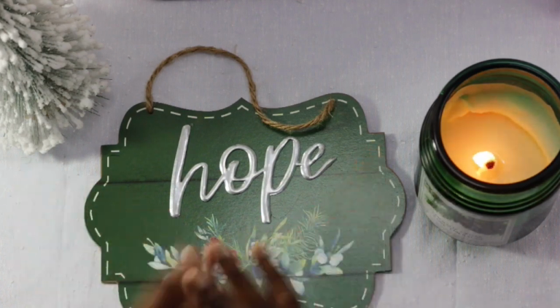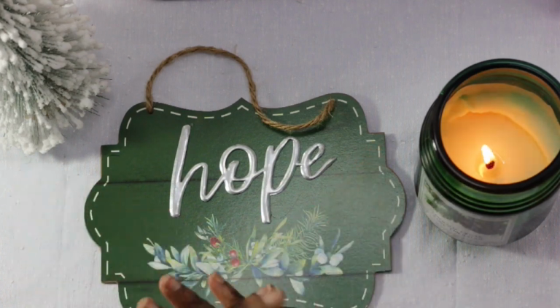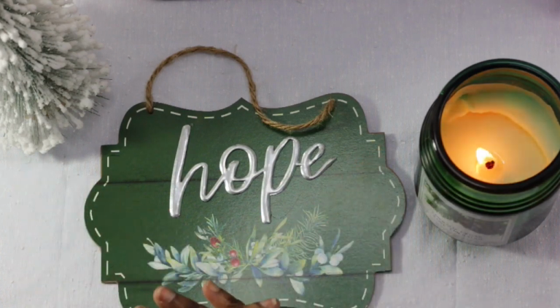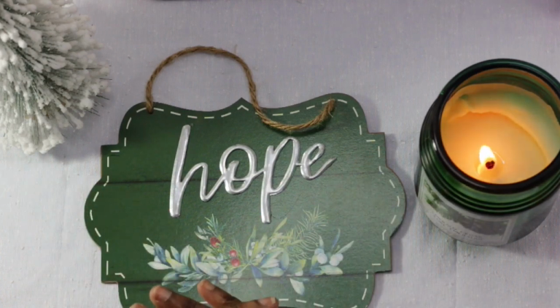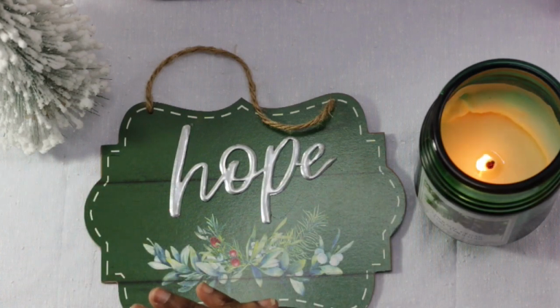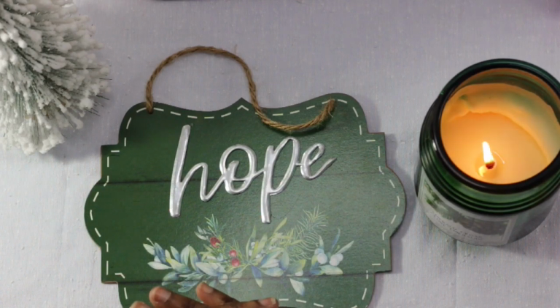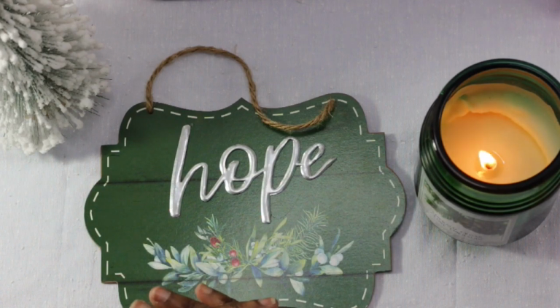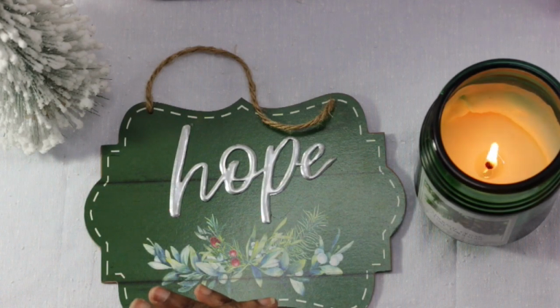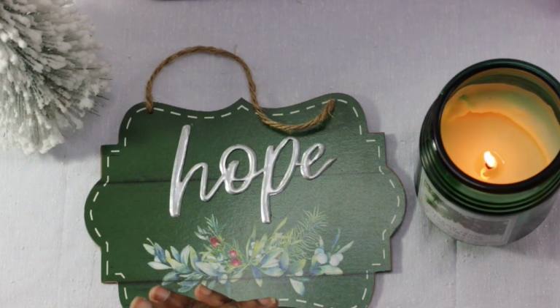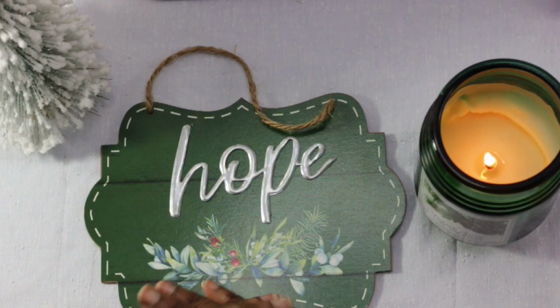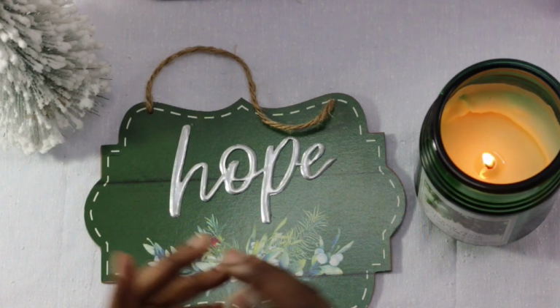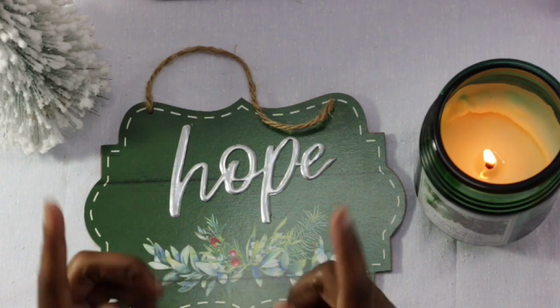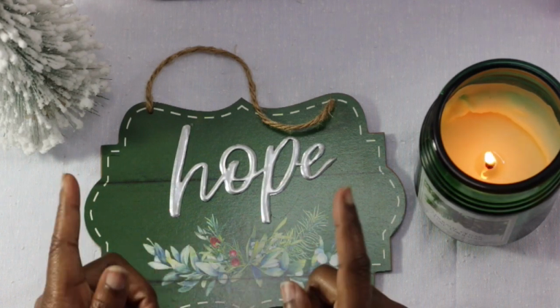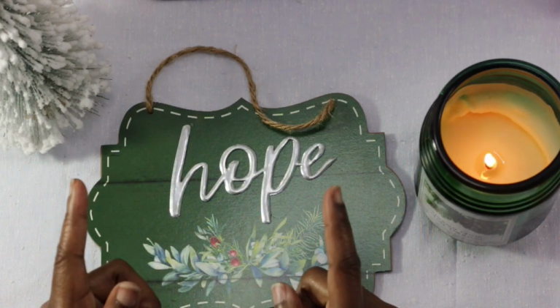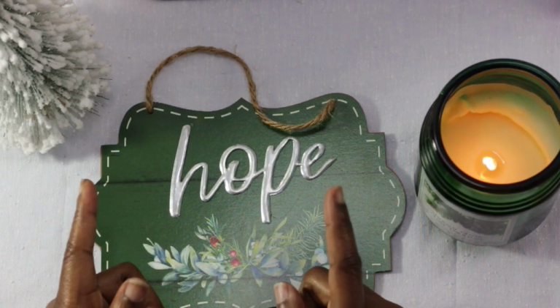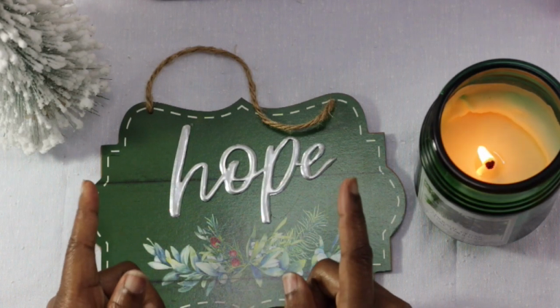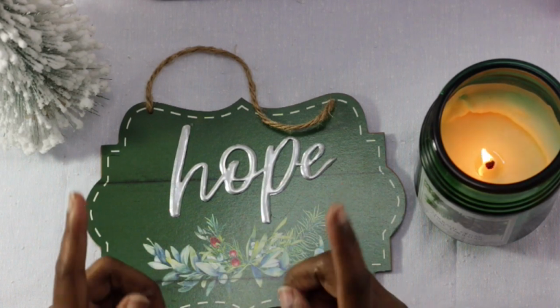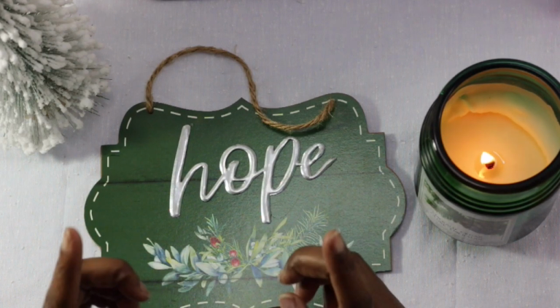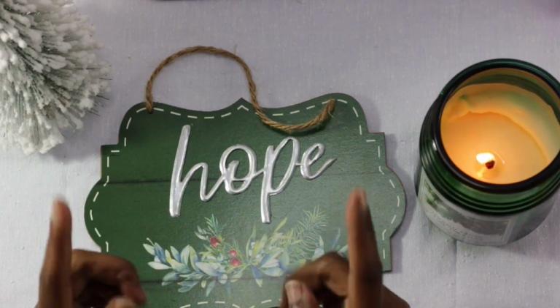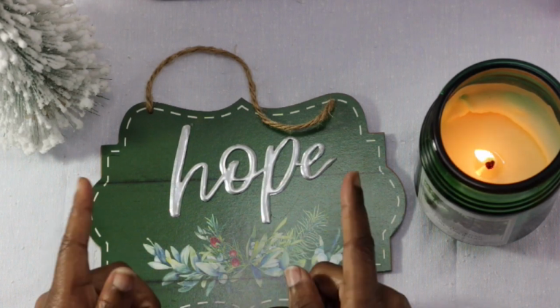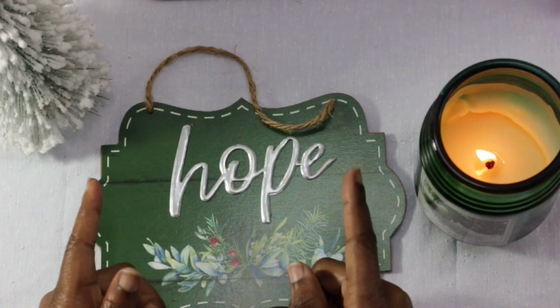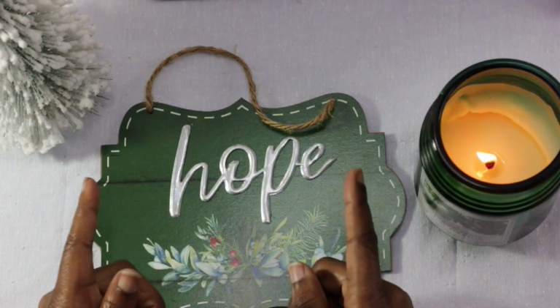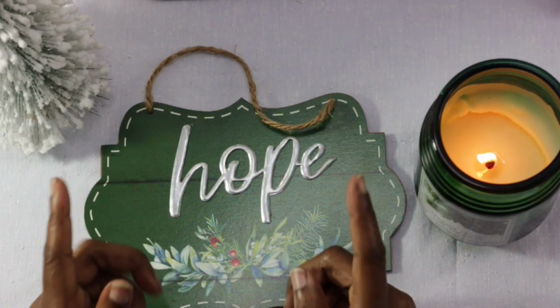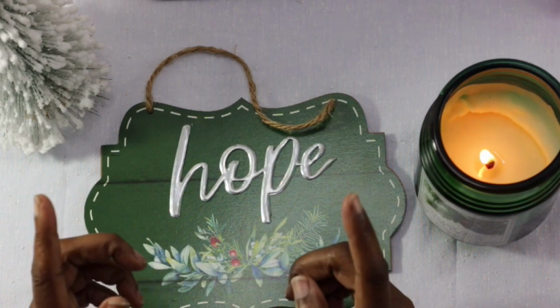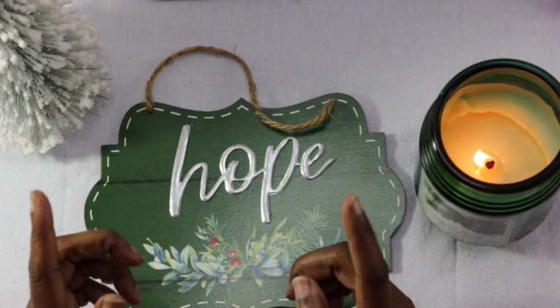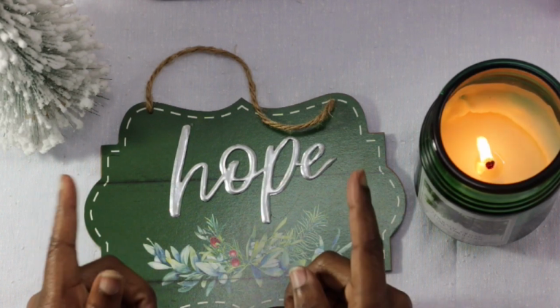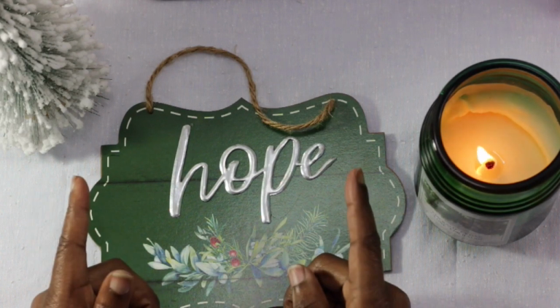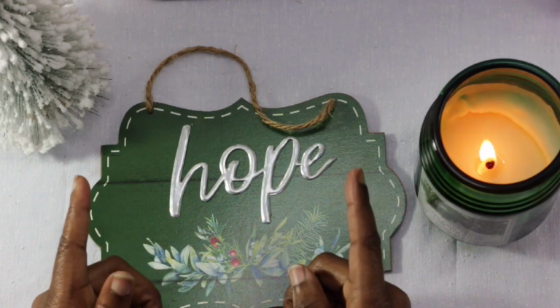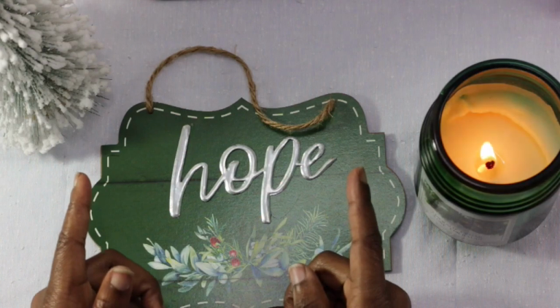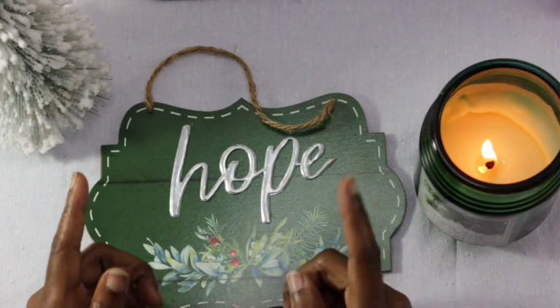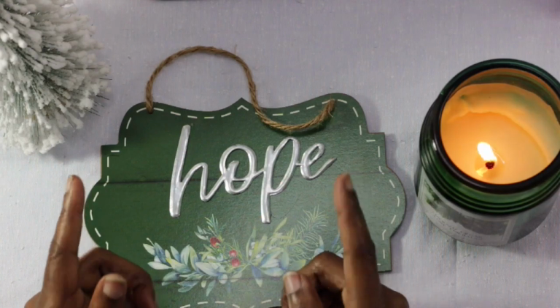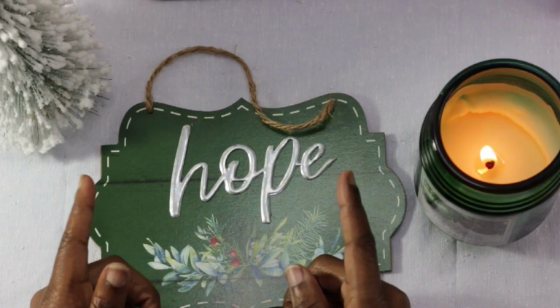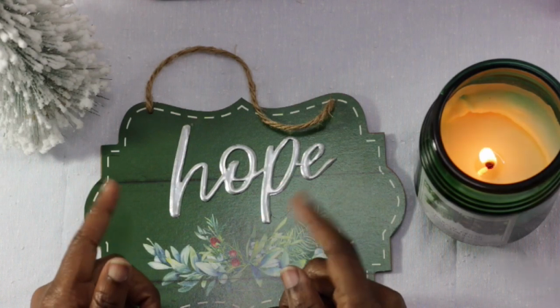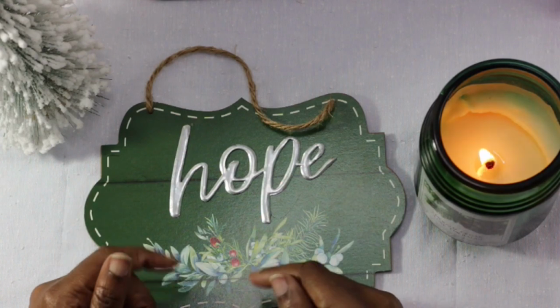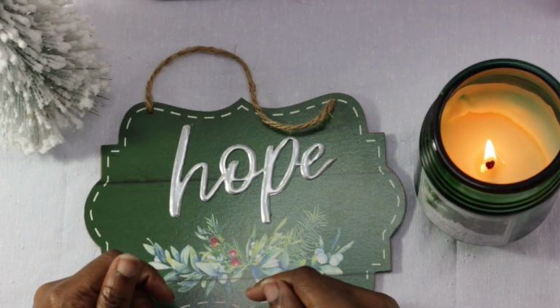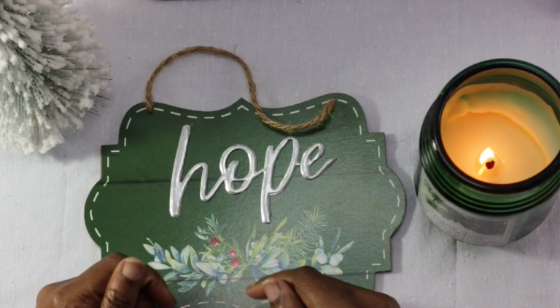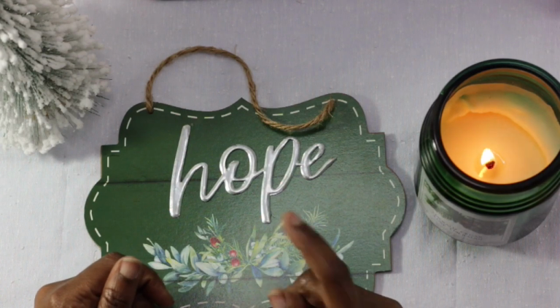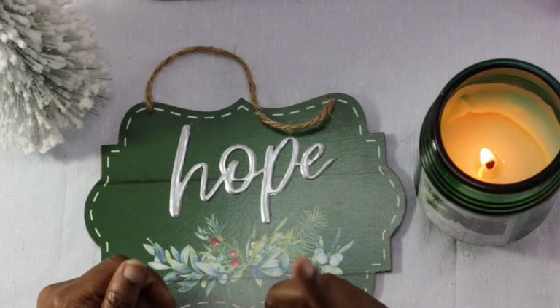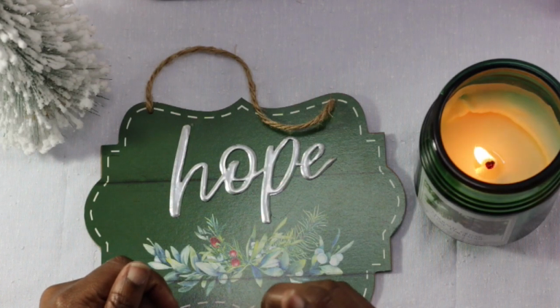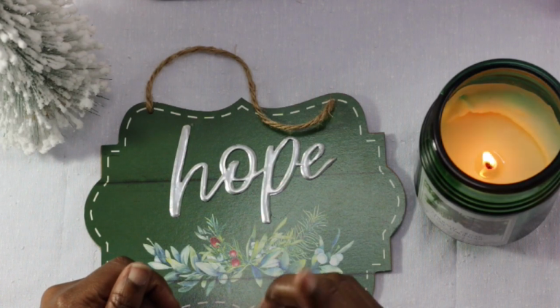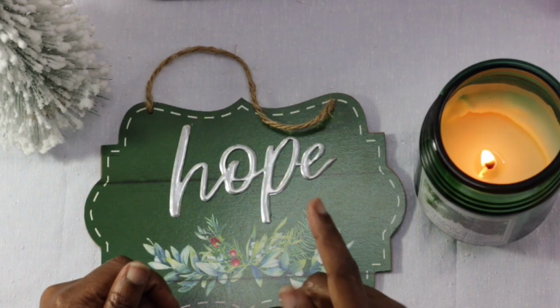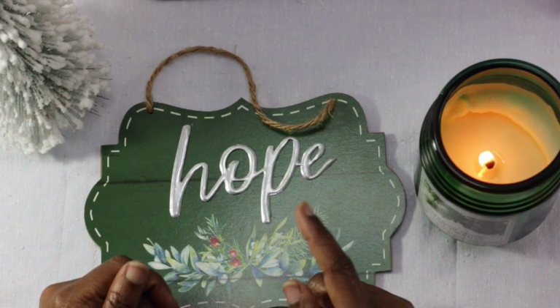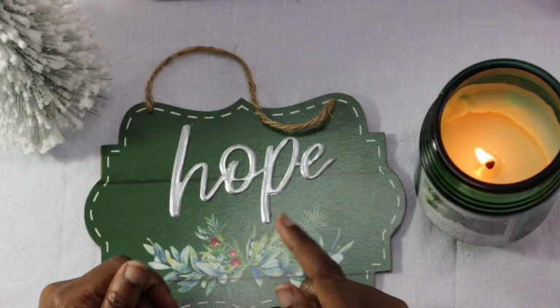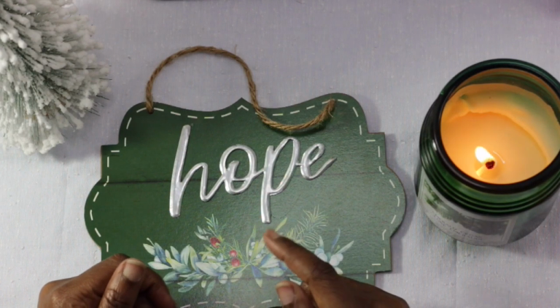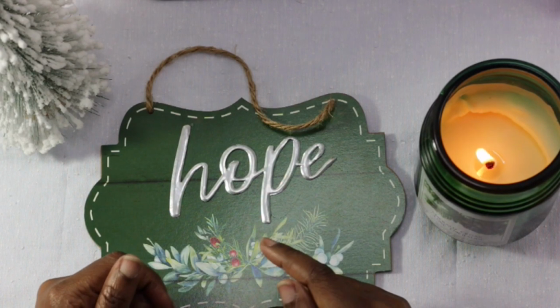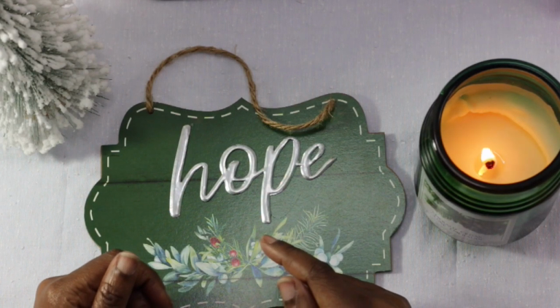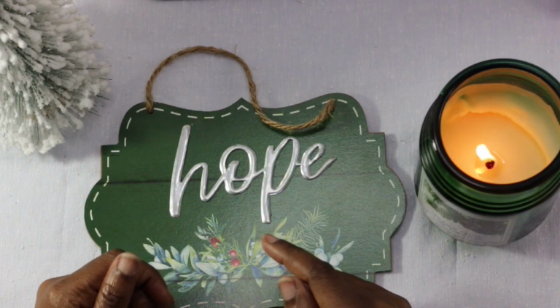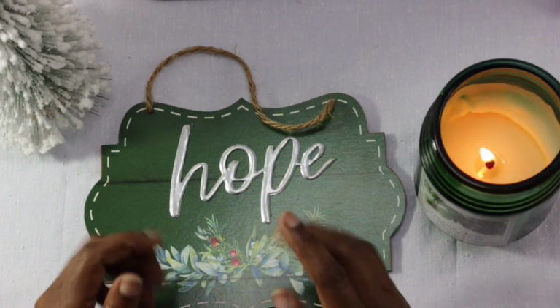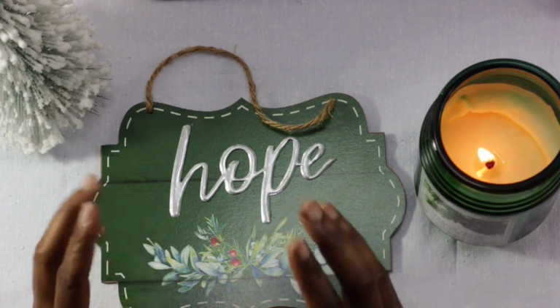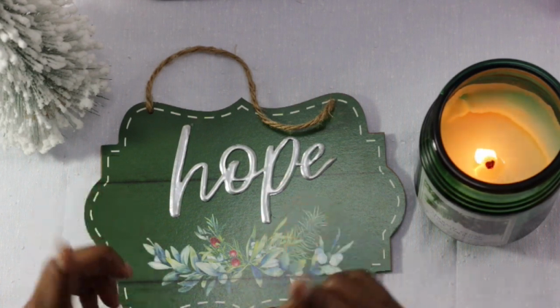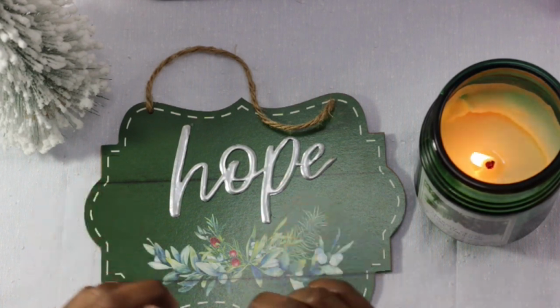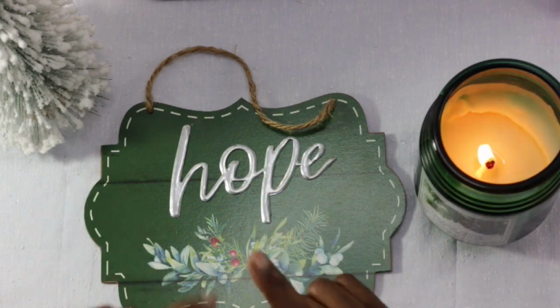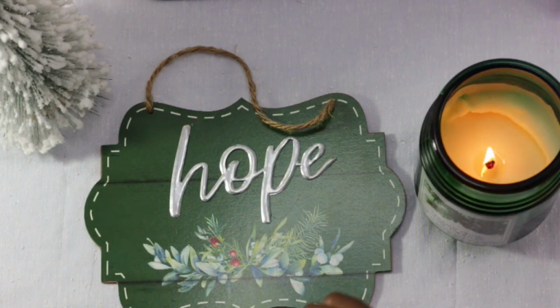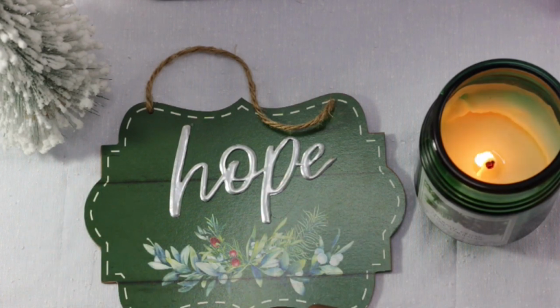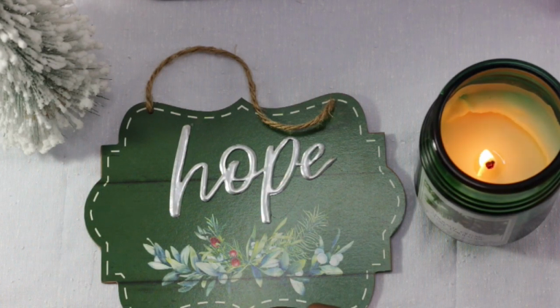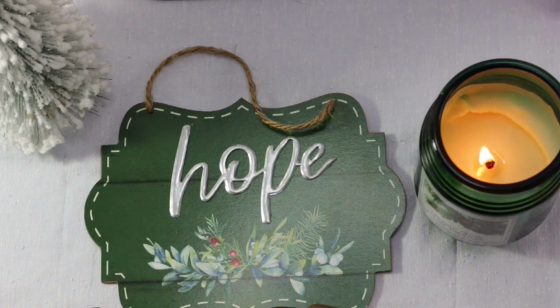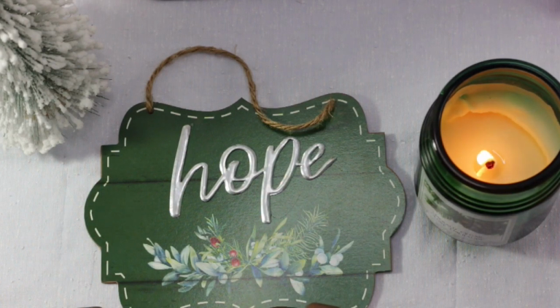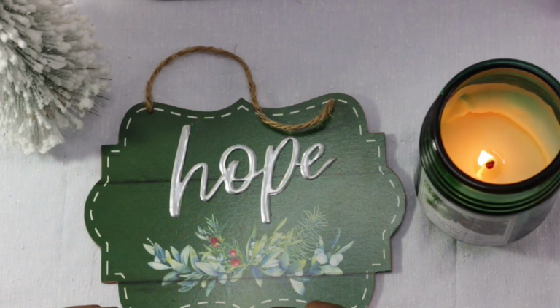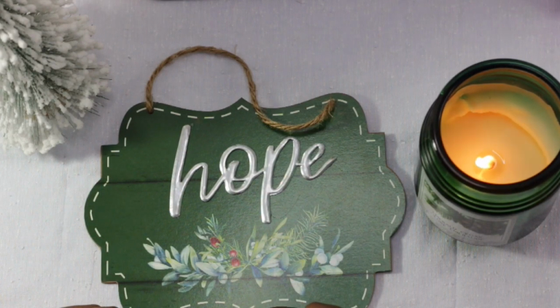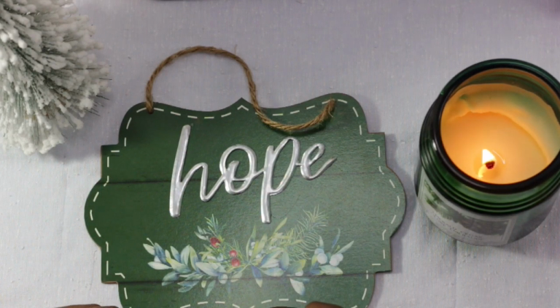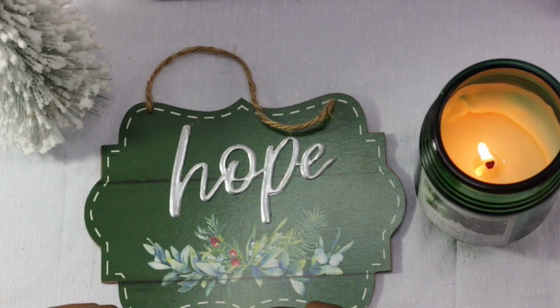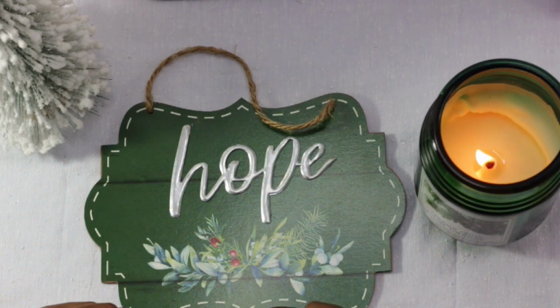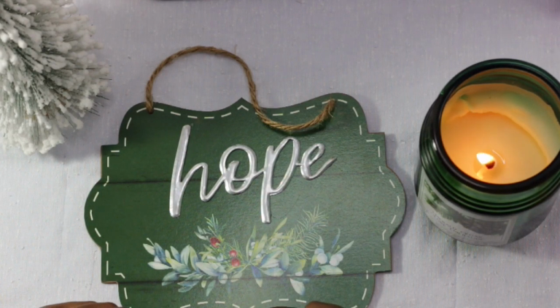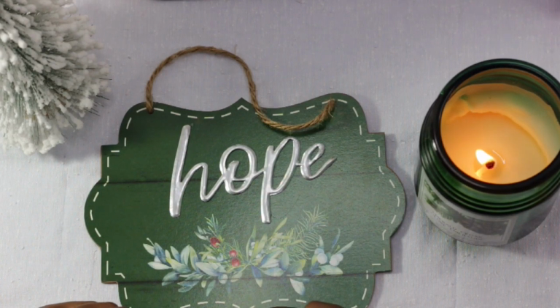By the end of this video, you will feel more confident and empowered to take control of your mortgage journey. Now let's go ahead and get into it.